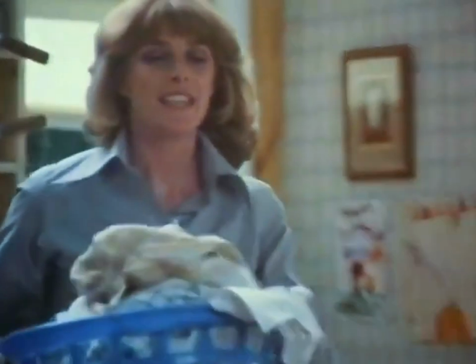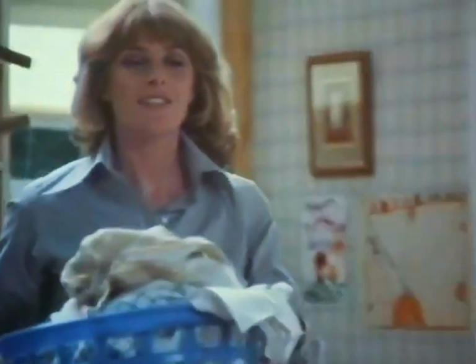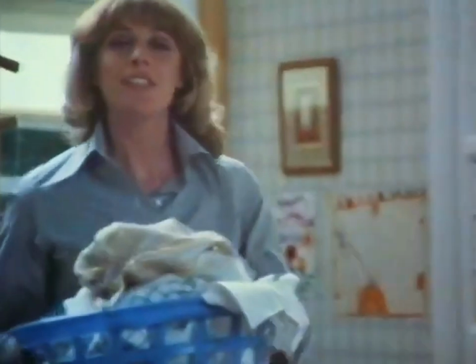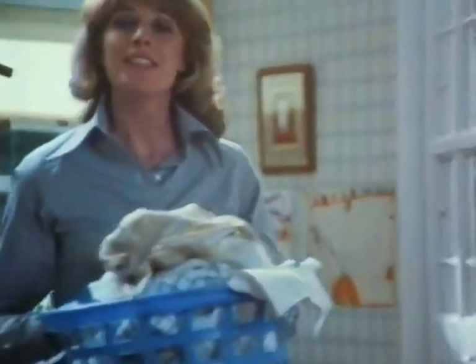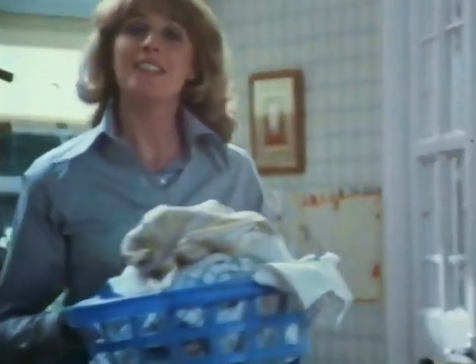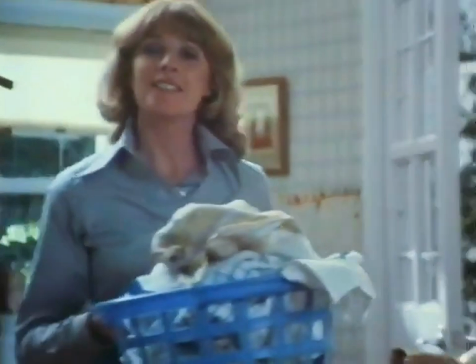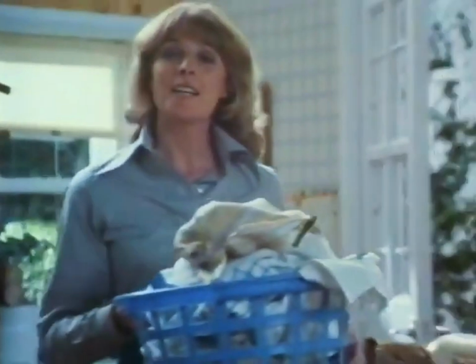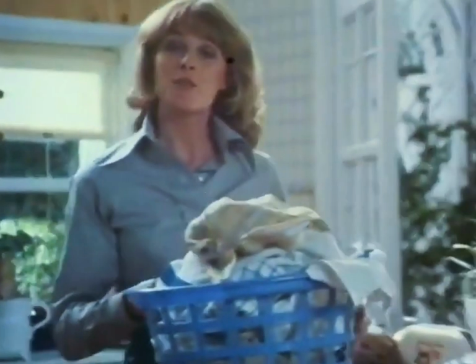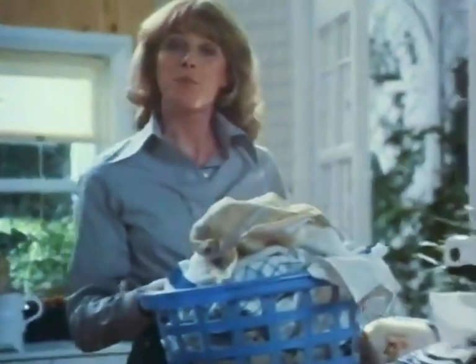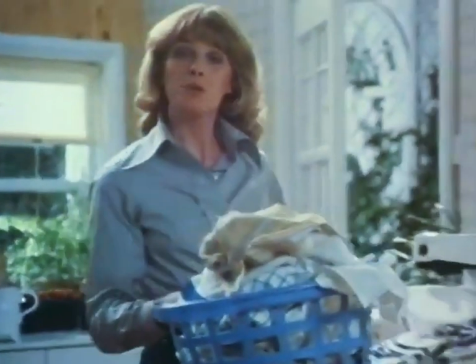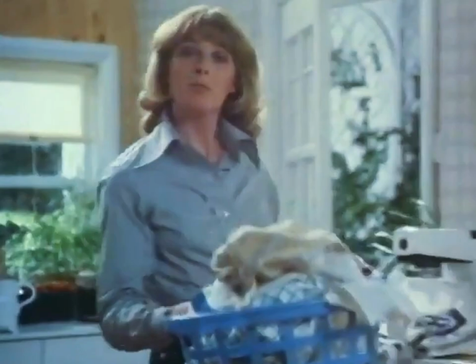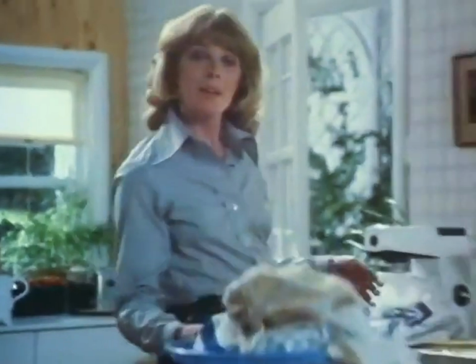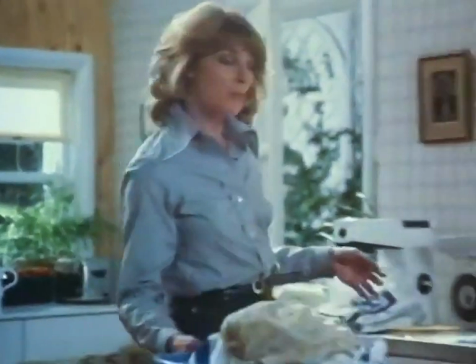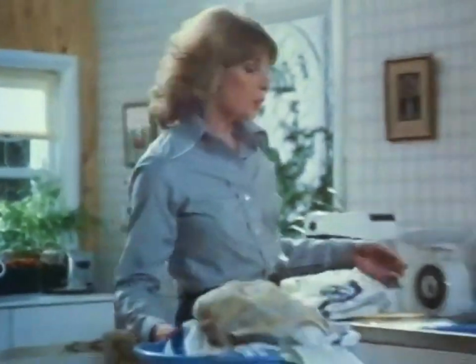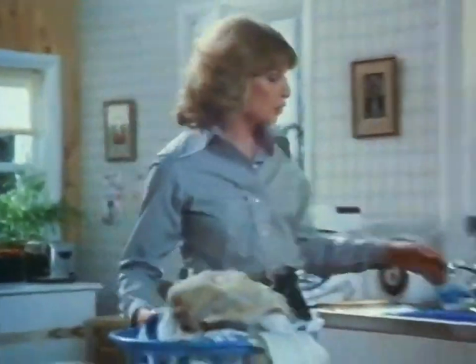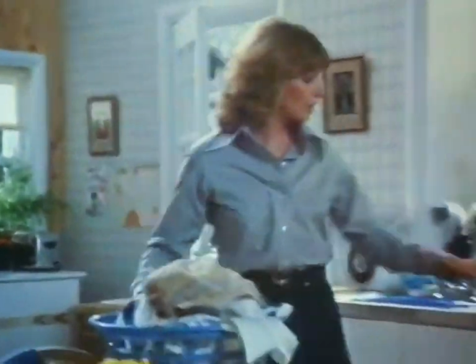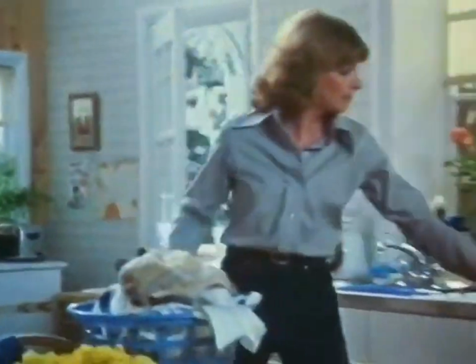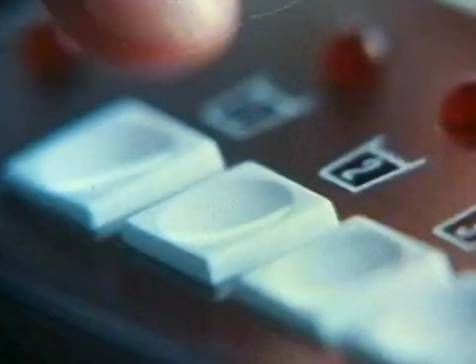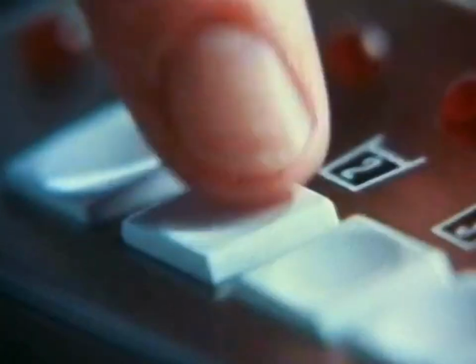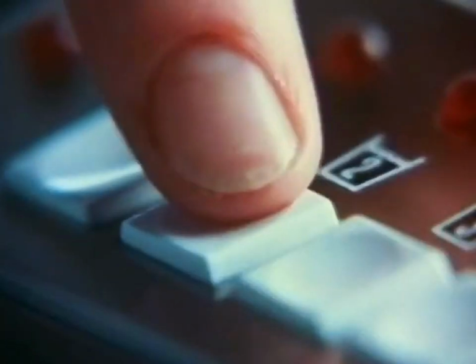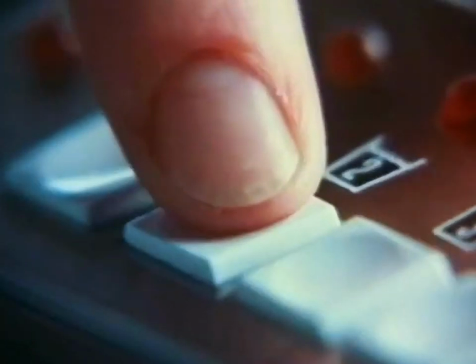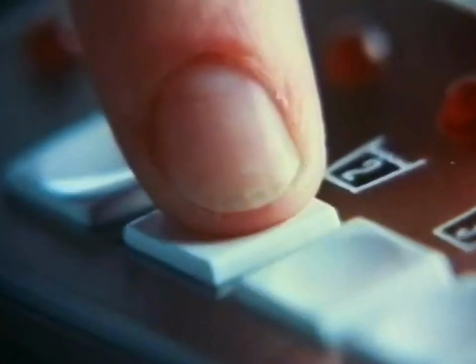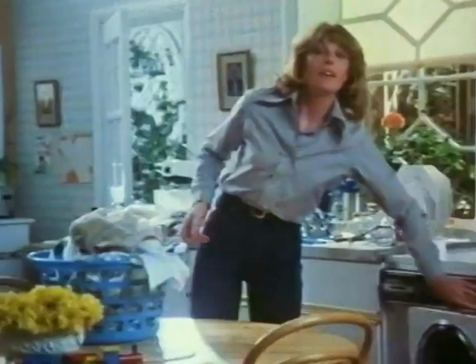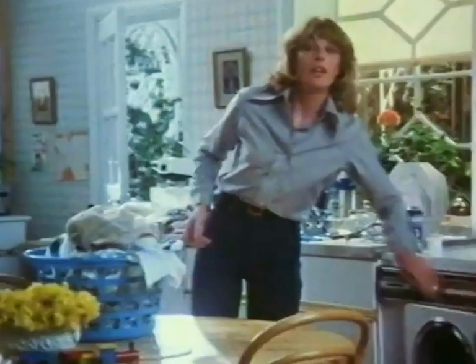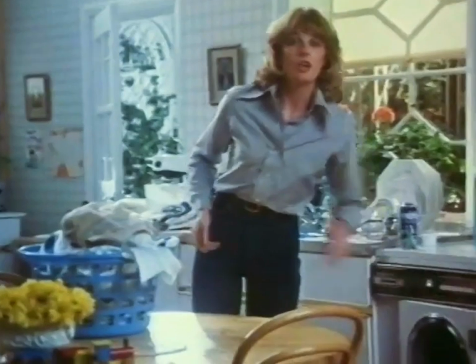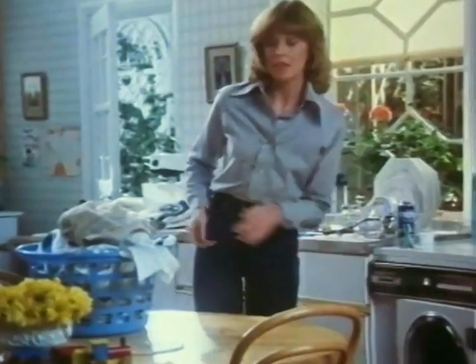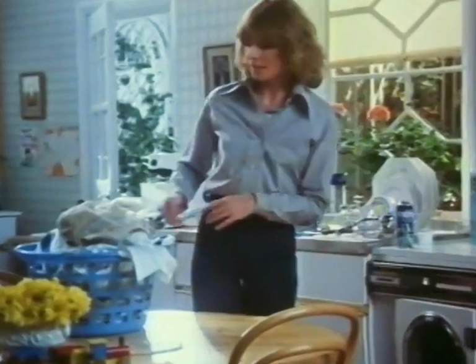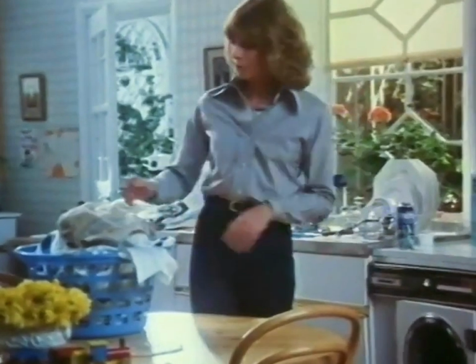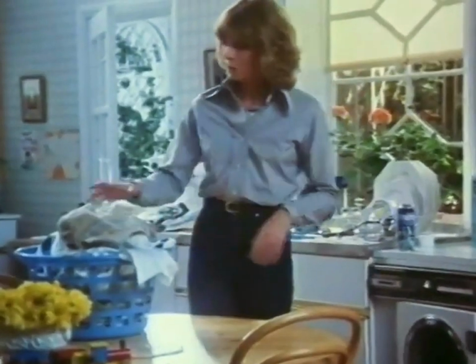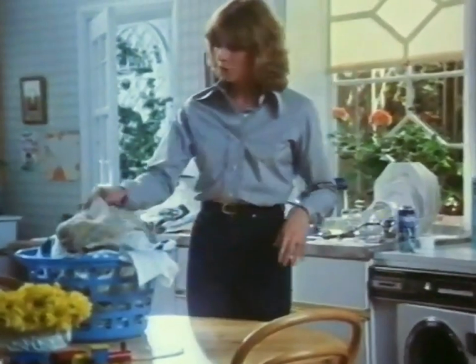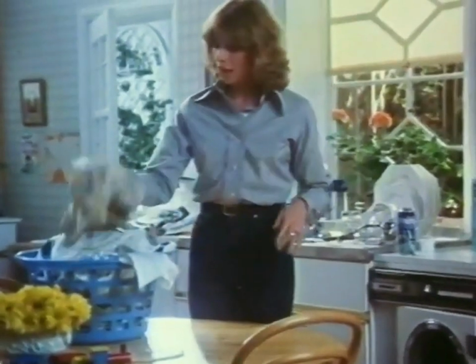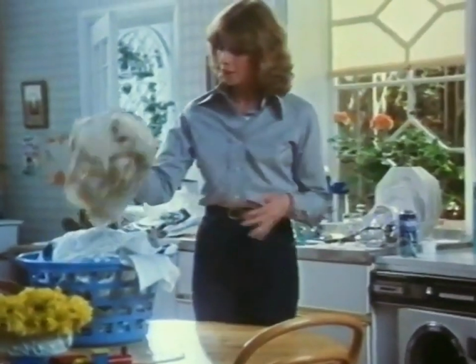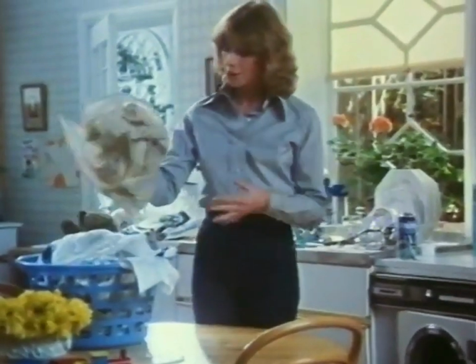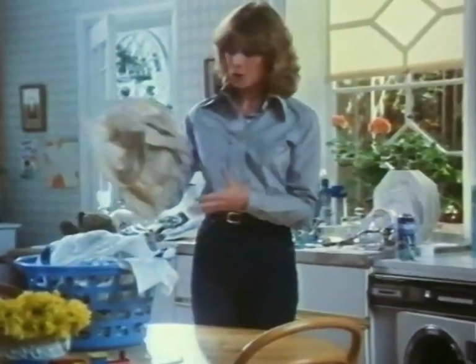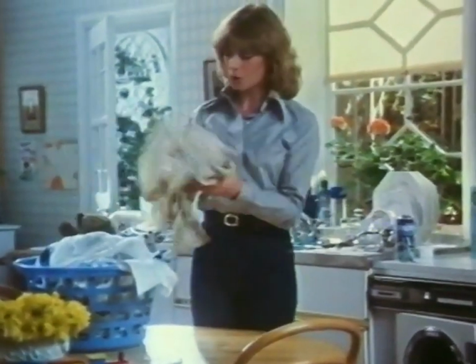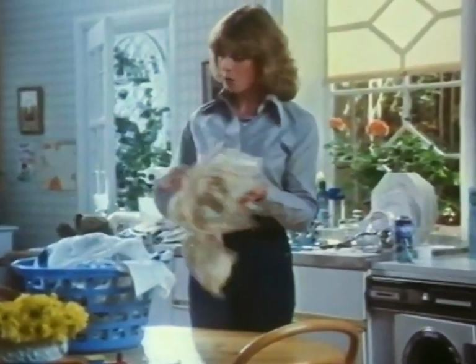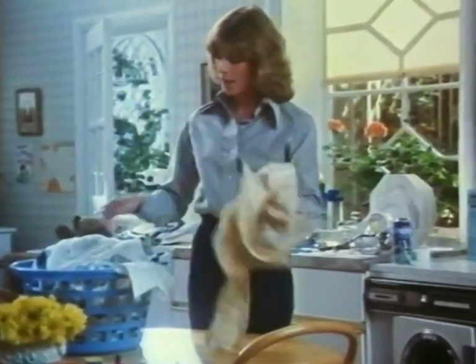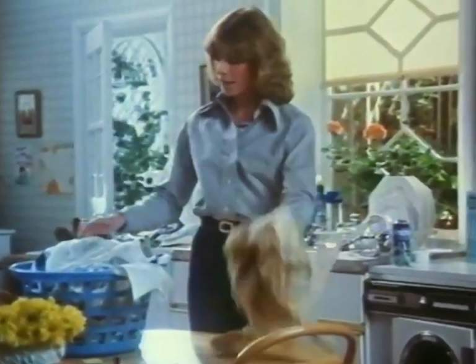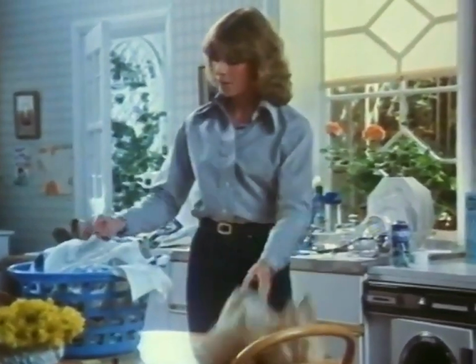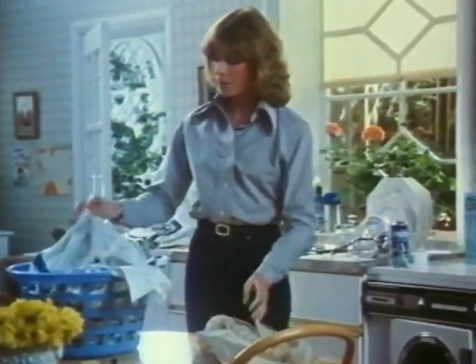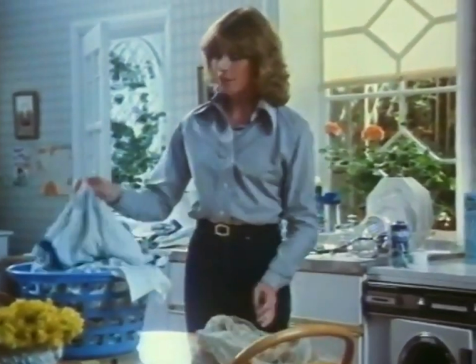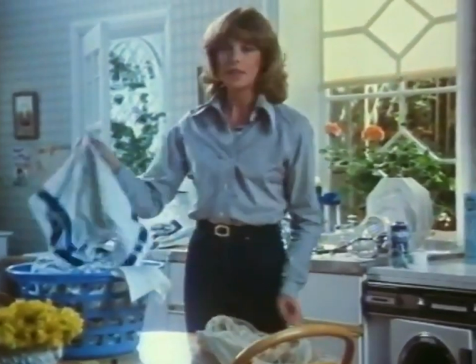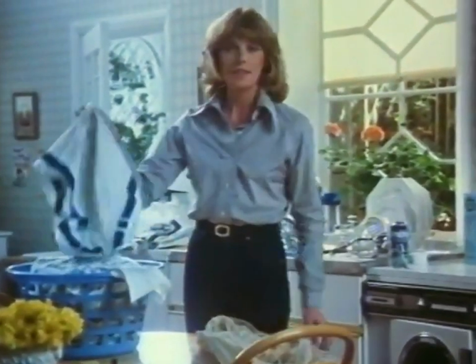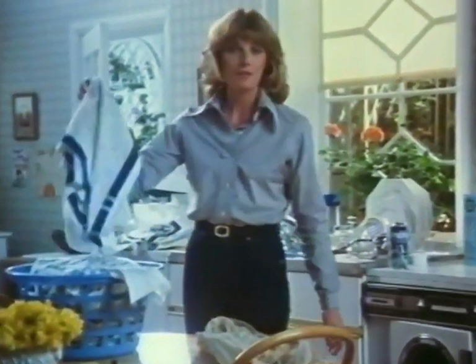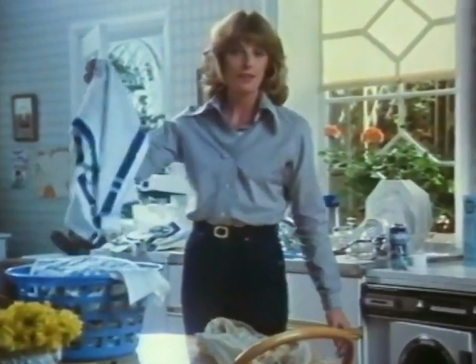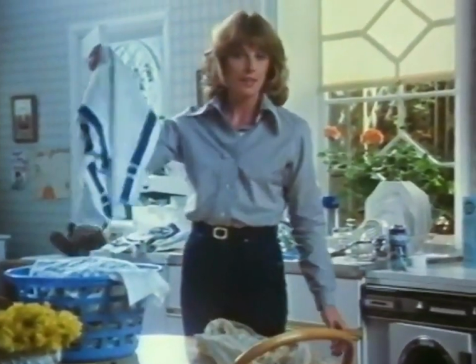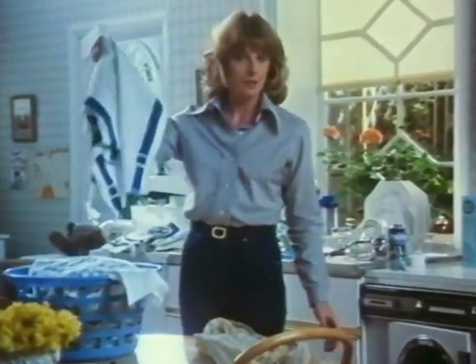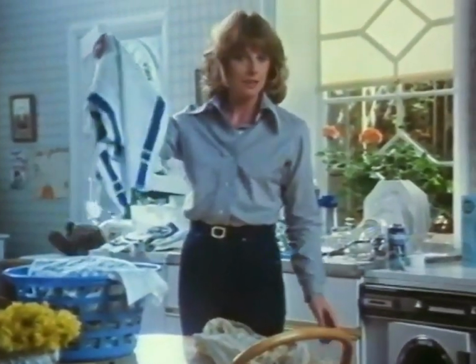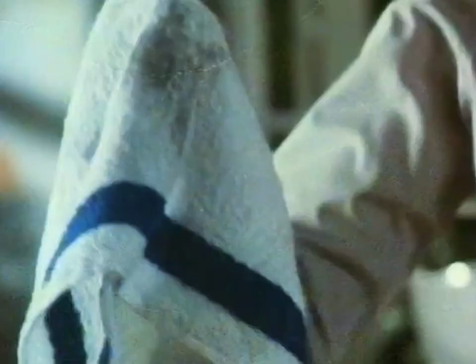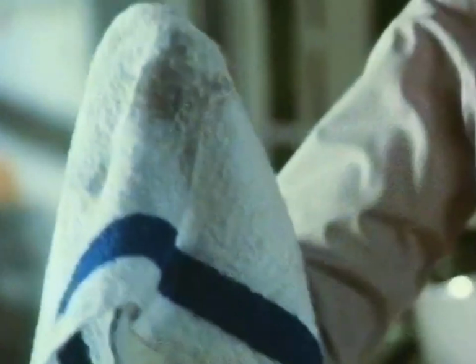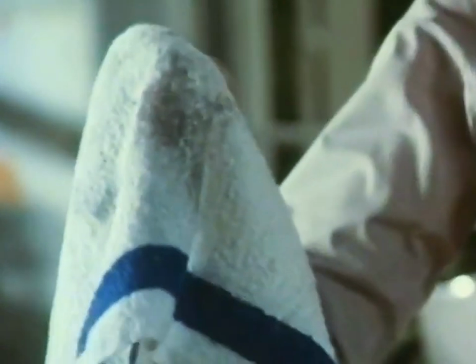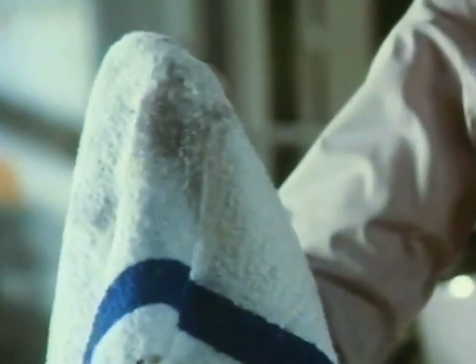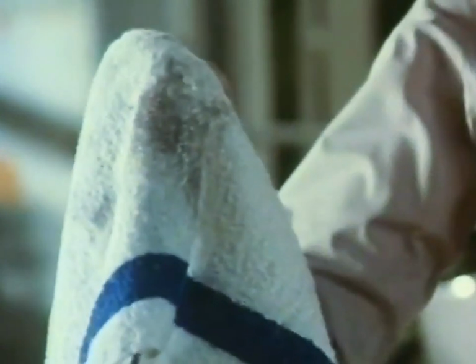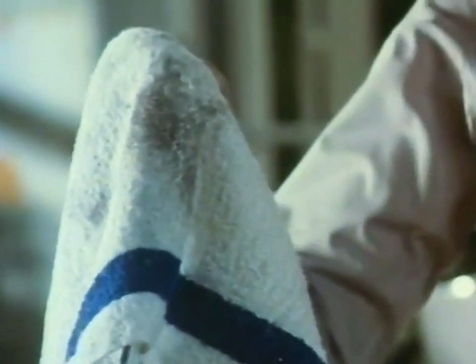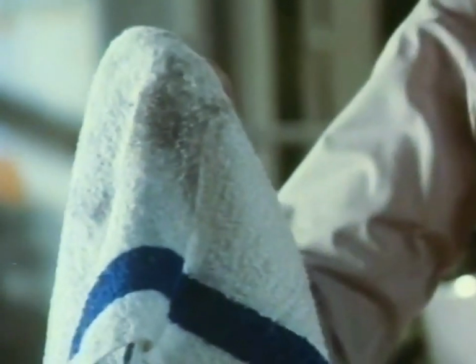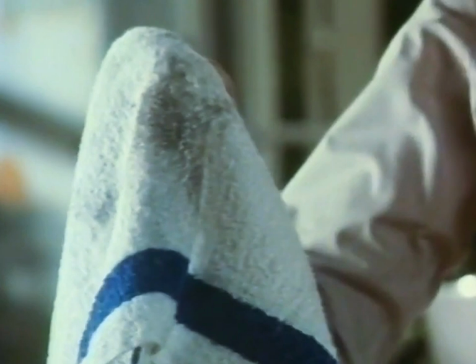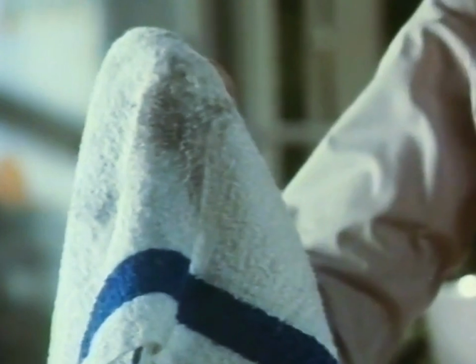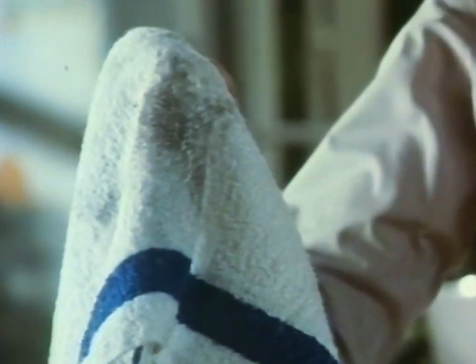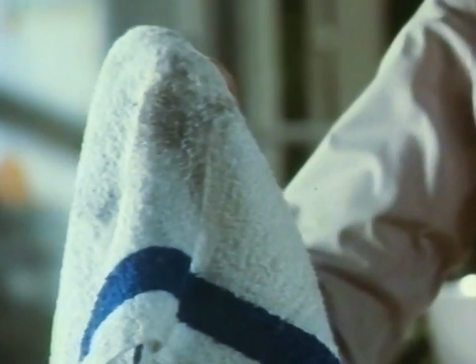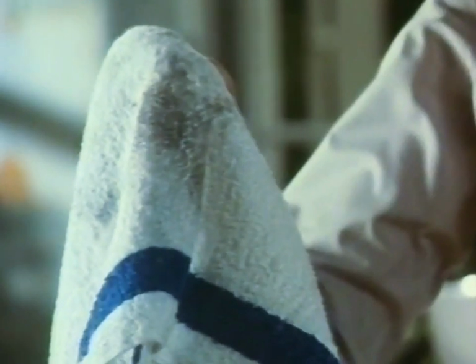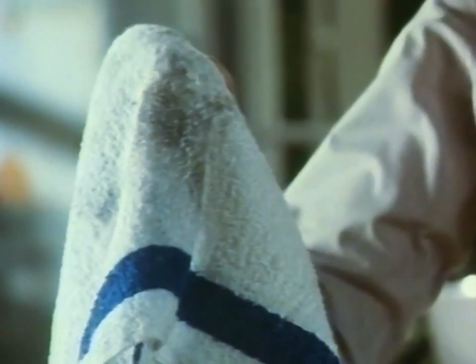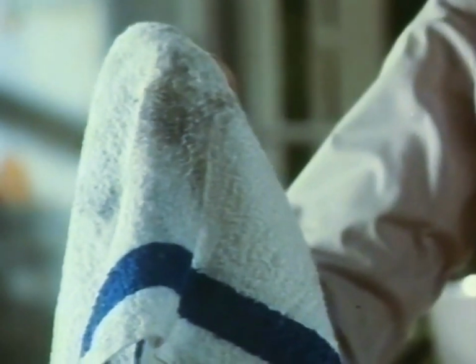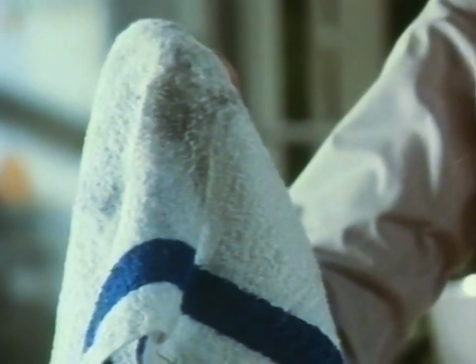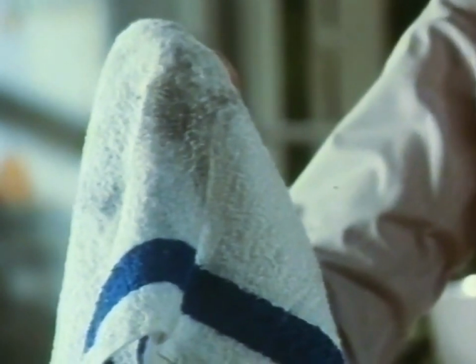Even in these days of push-button washing, a lot of us still find that a sure way to get rid of these everyday greasy stains is an overnight soak.